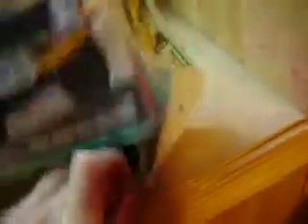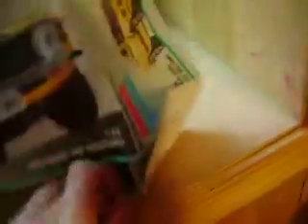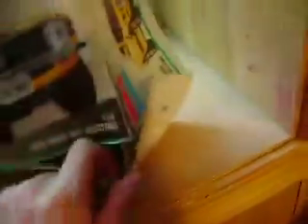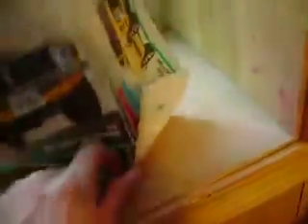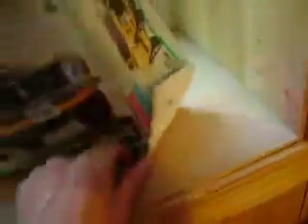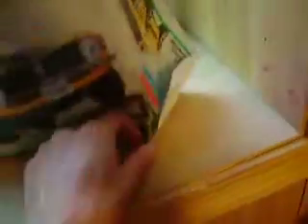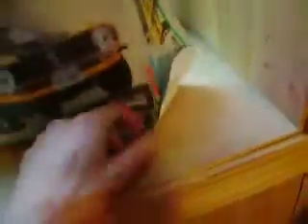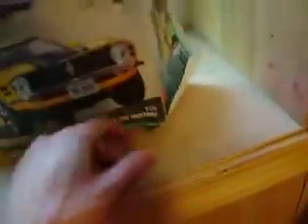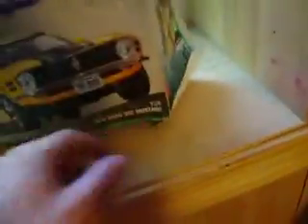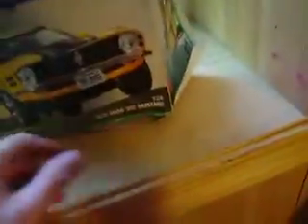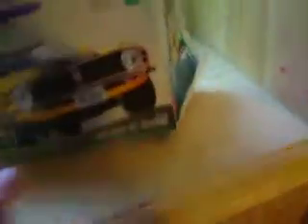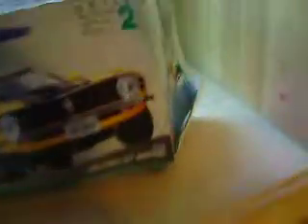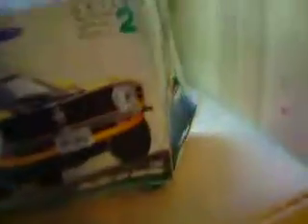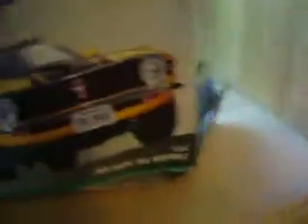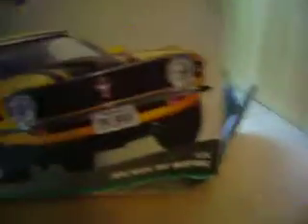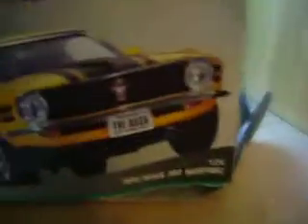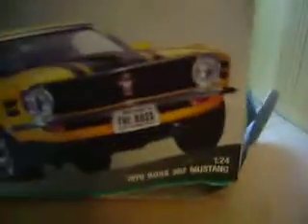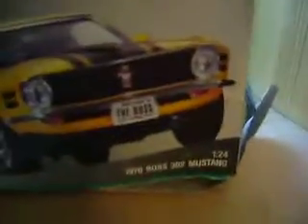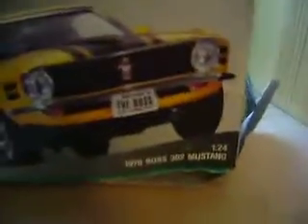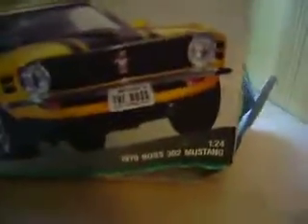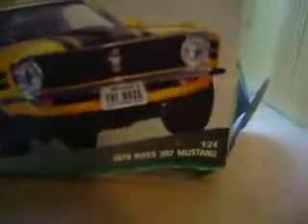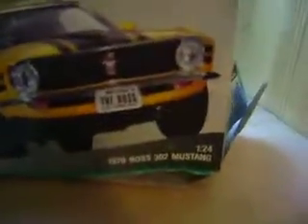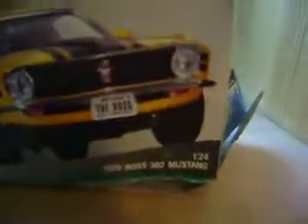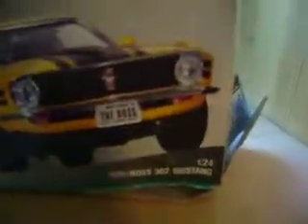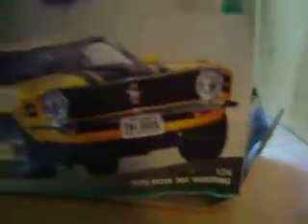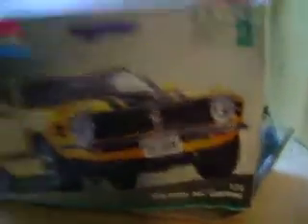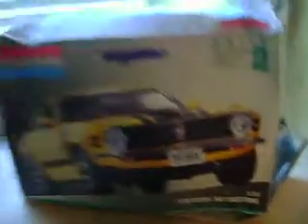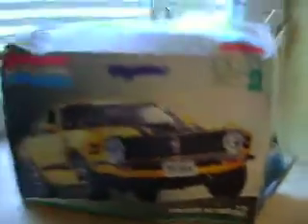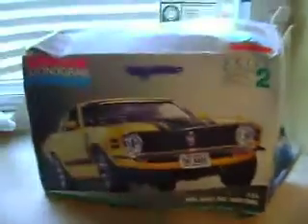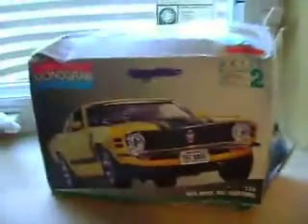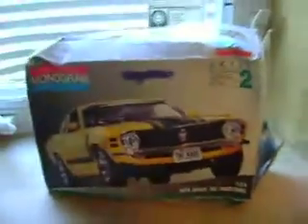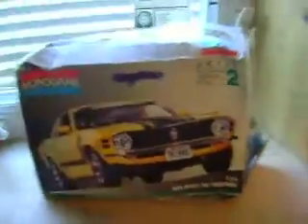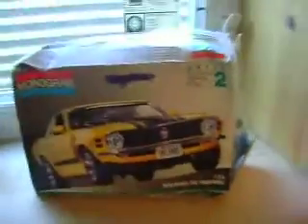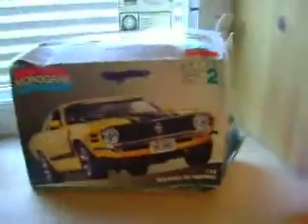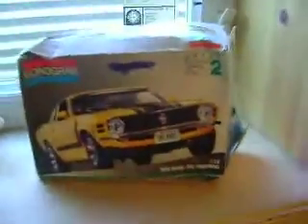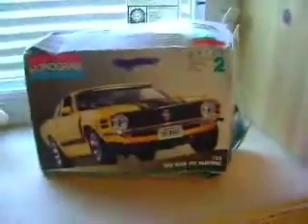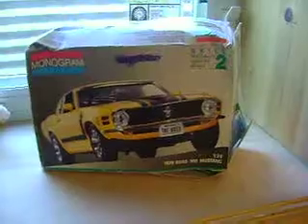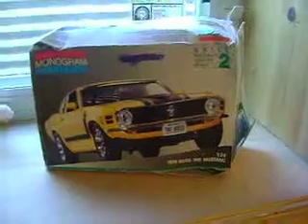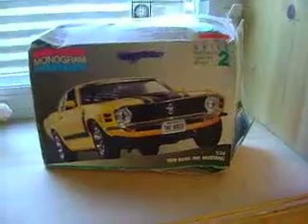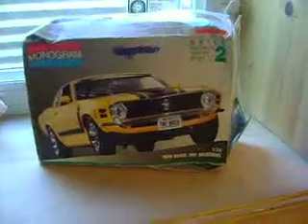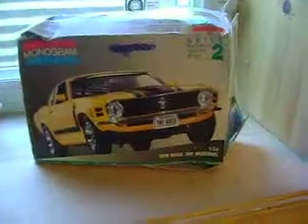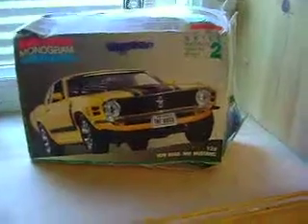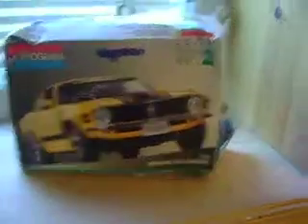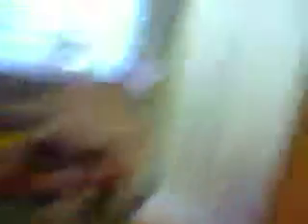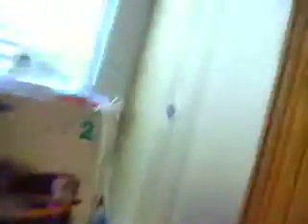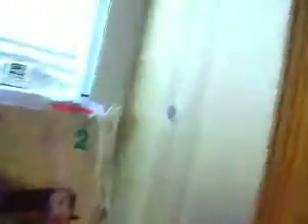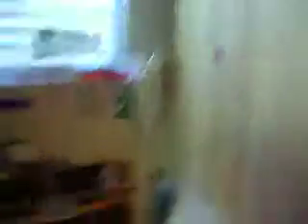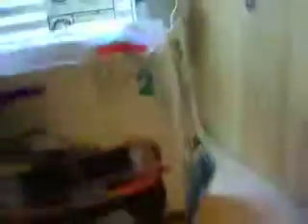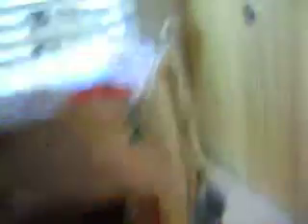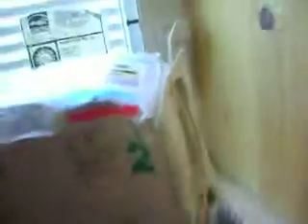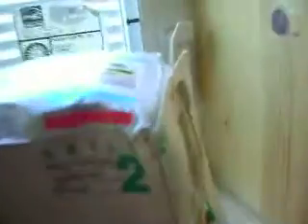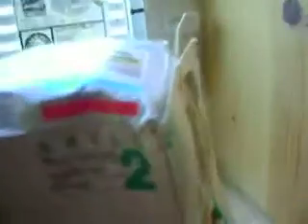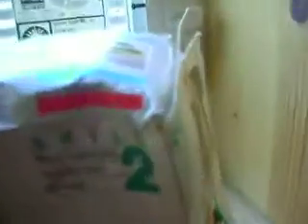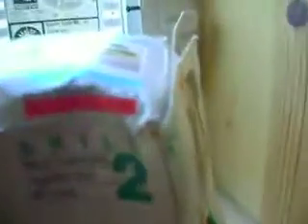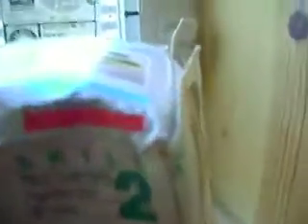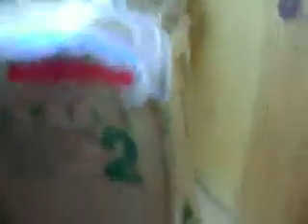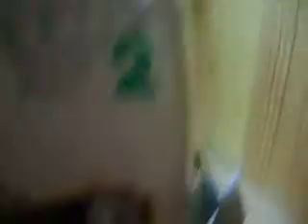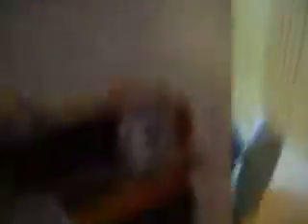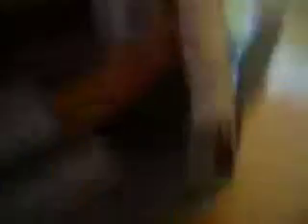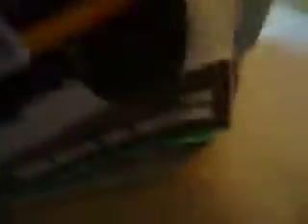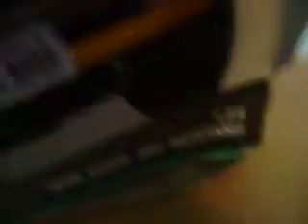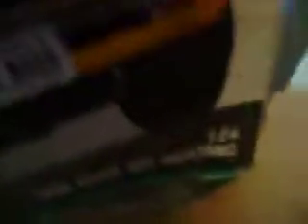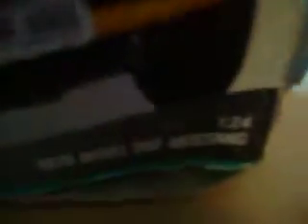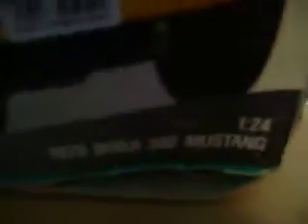Oh! There's half parts coming up. Ford. Got it from someone, you know.